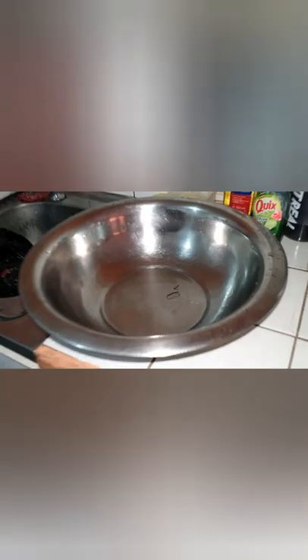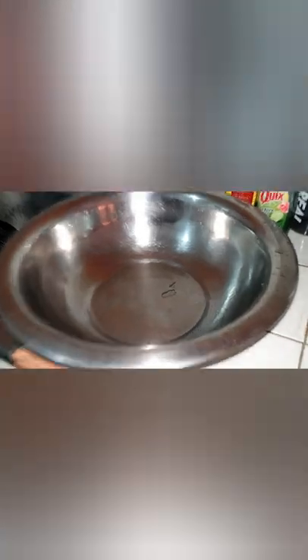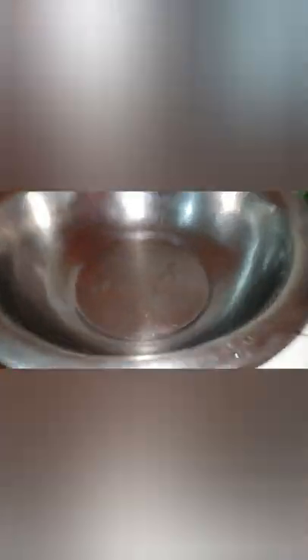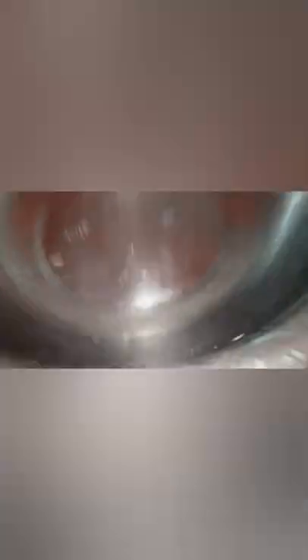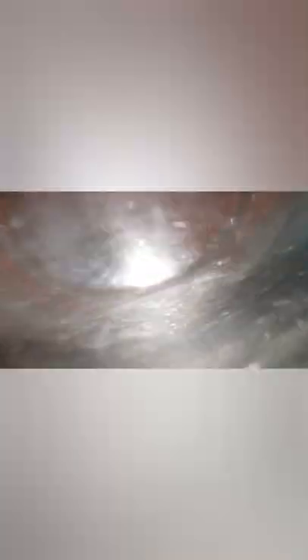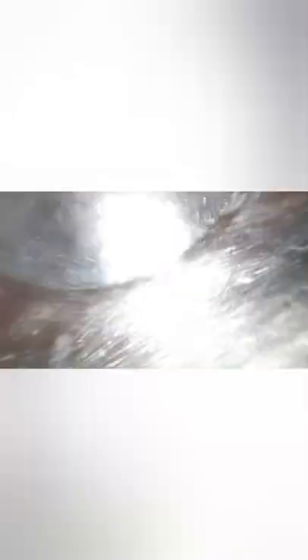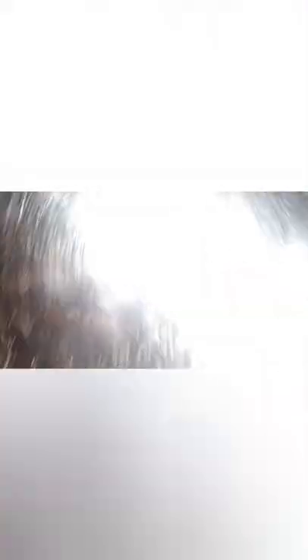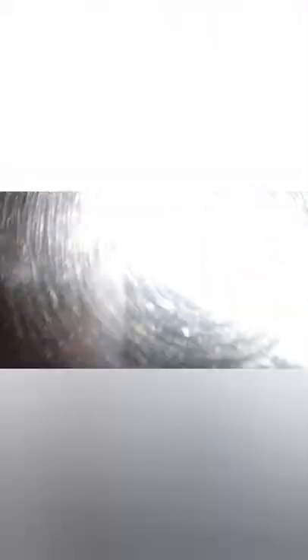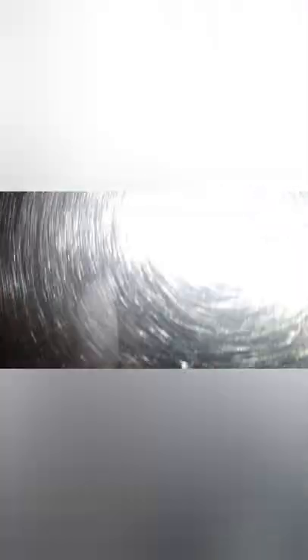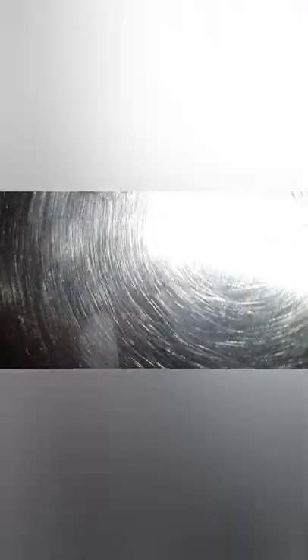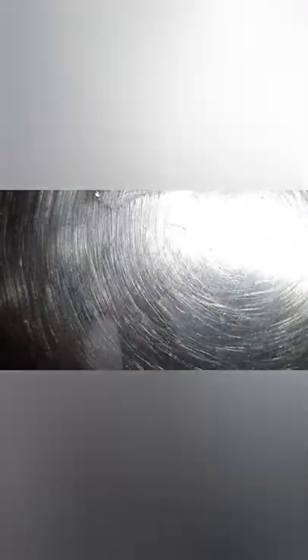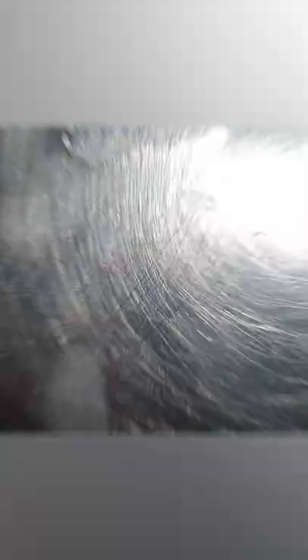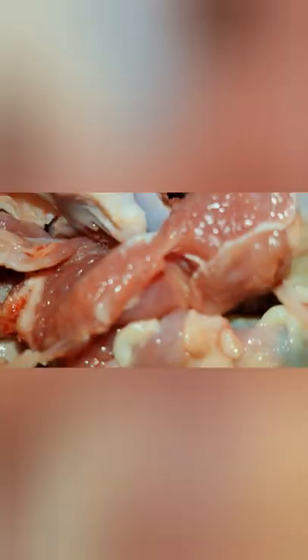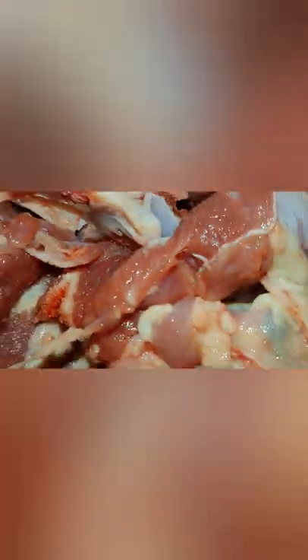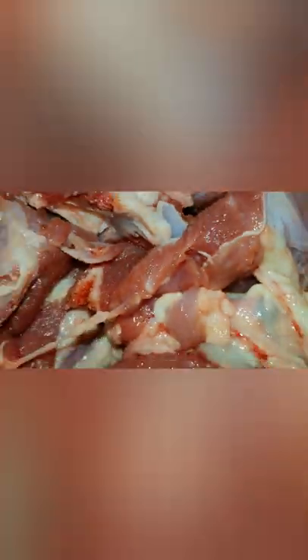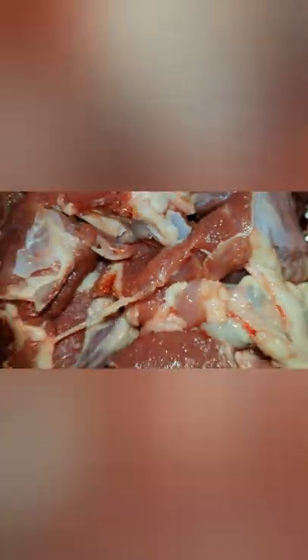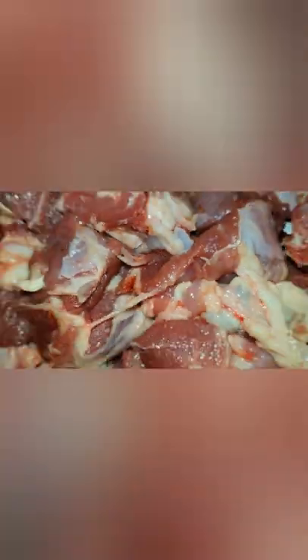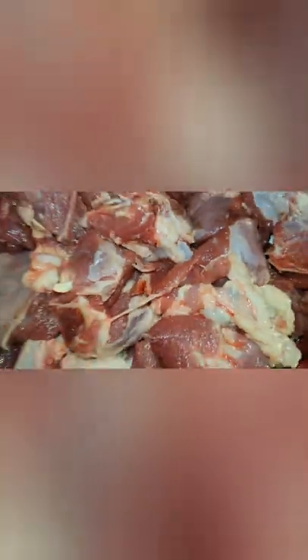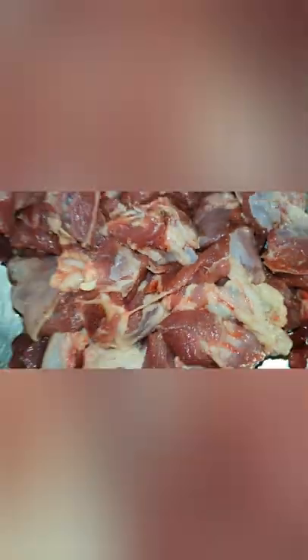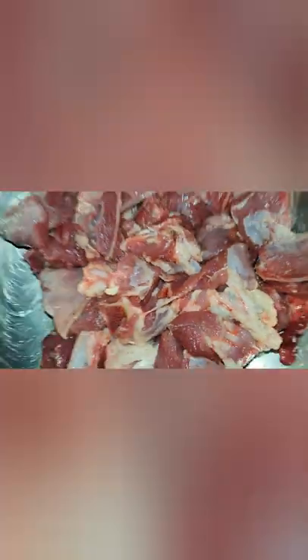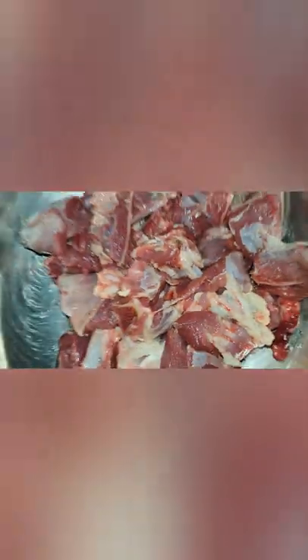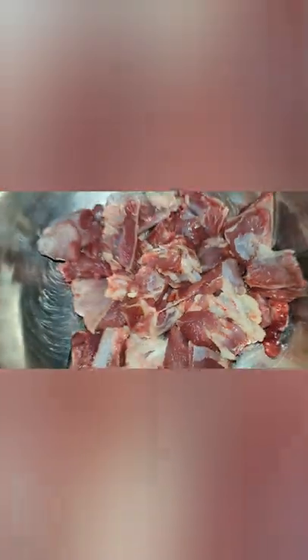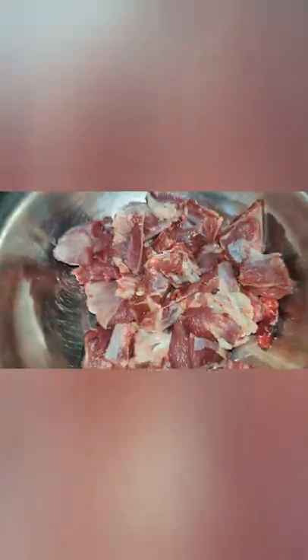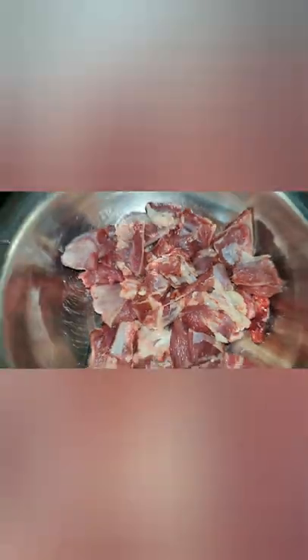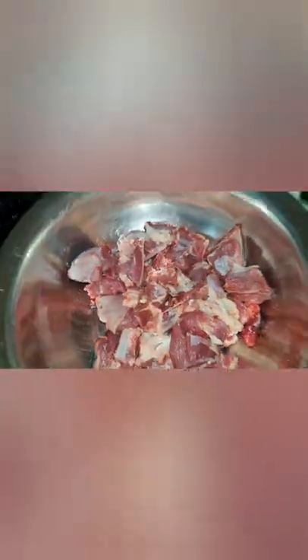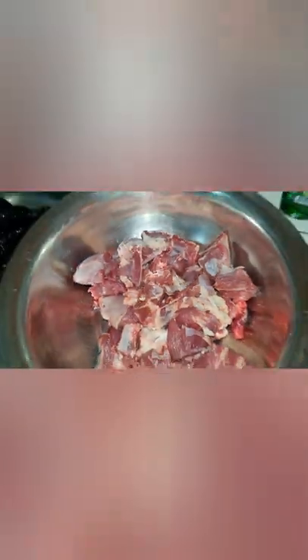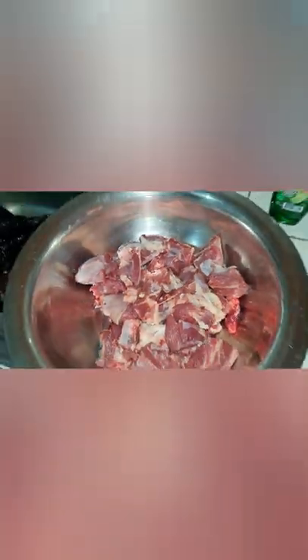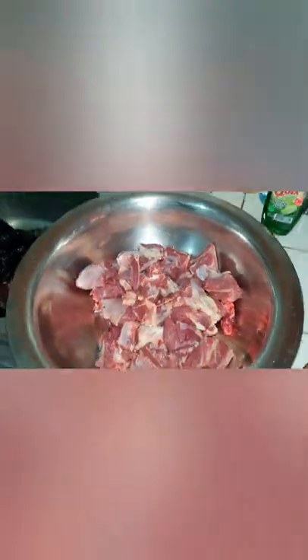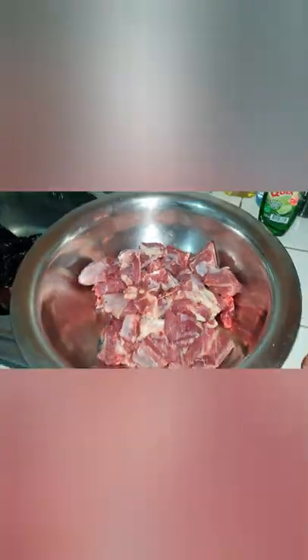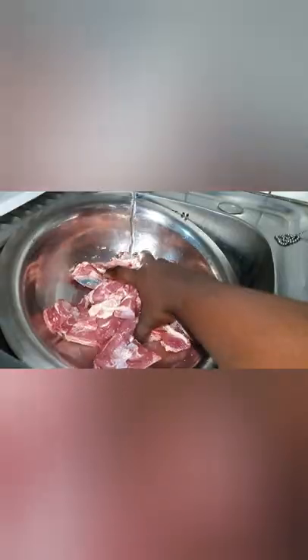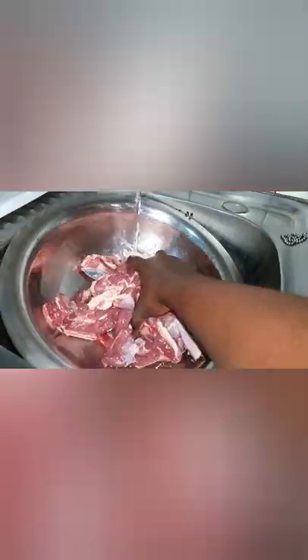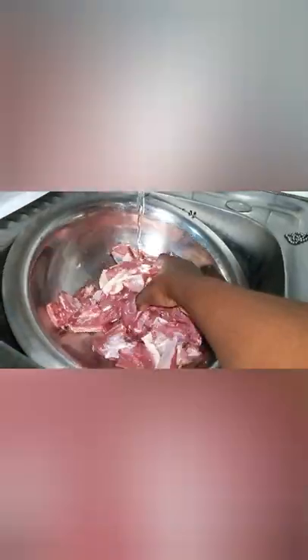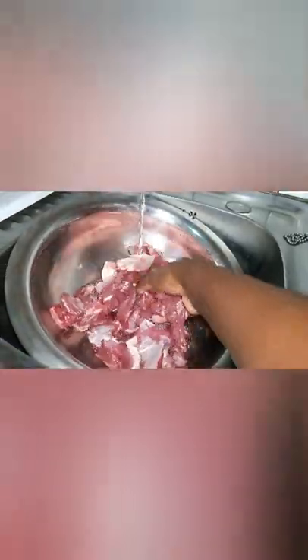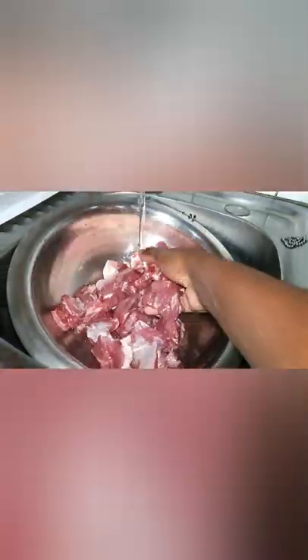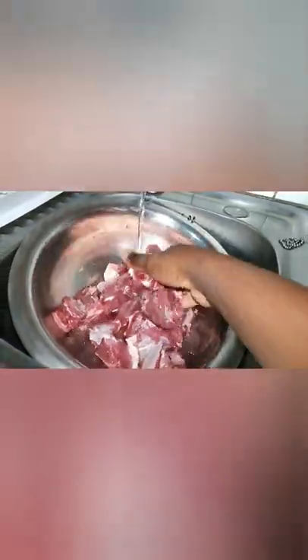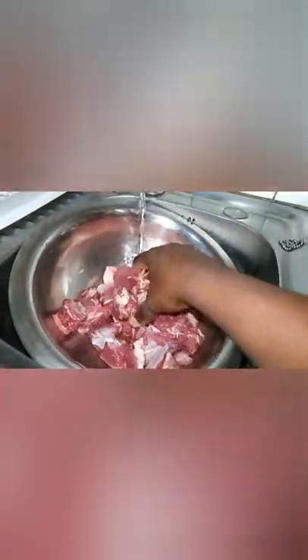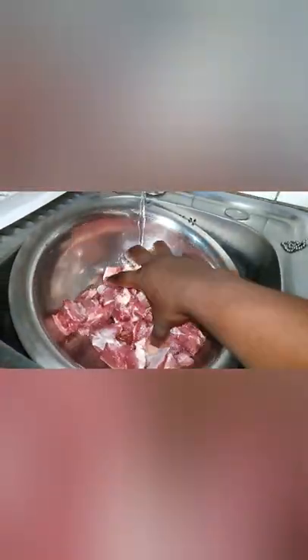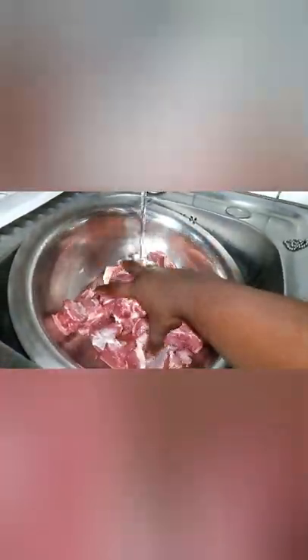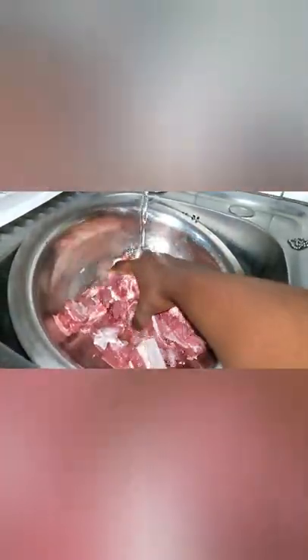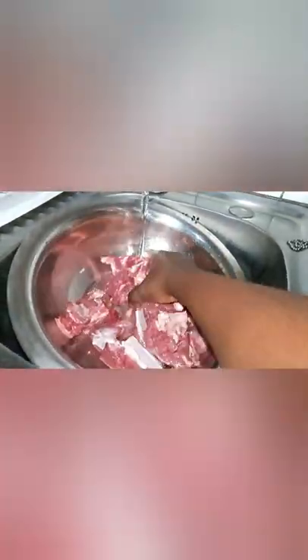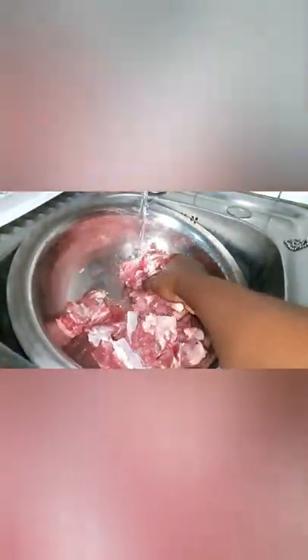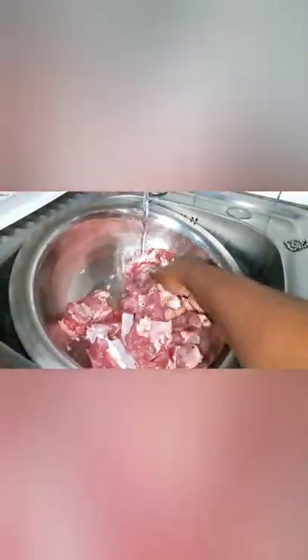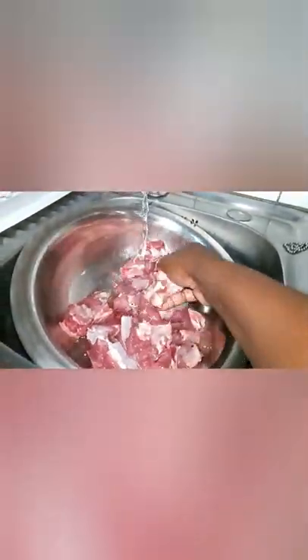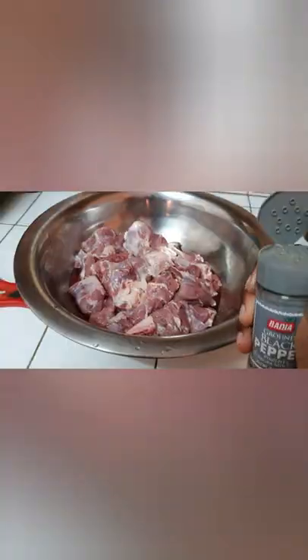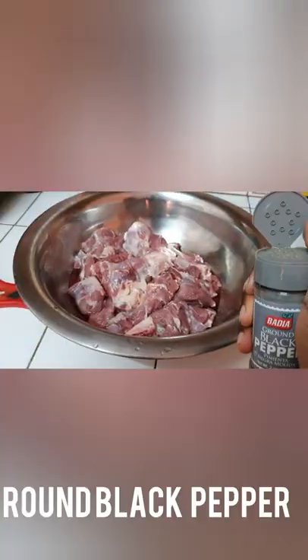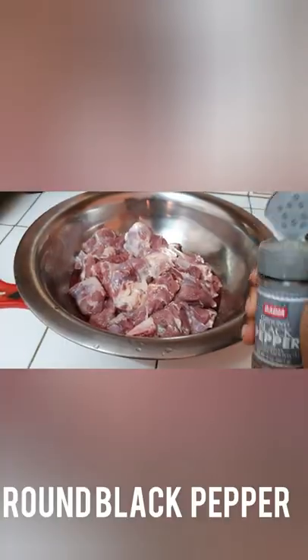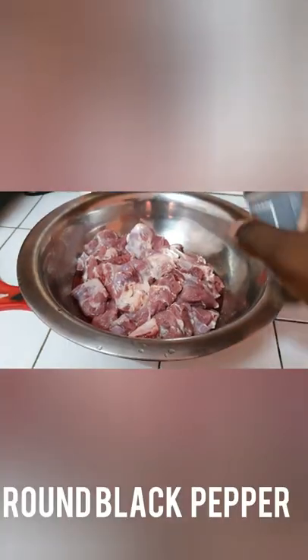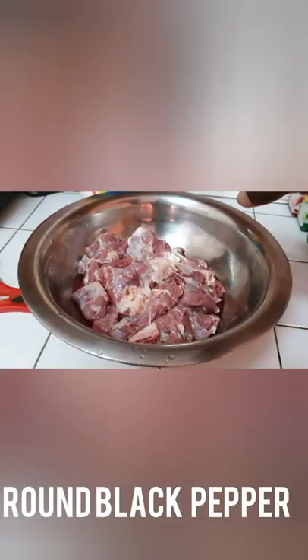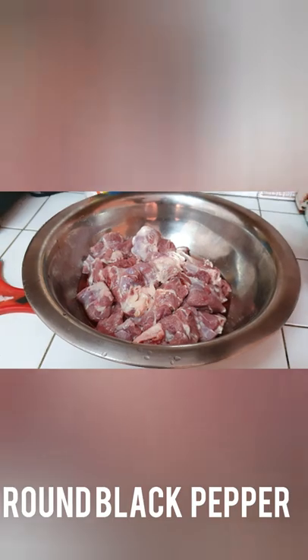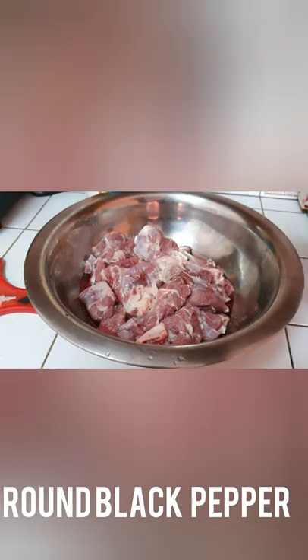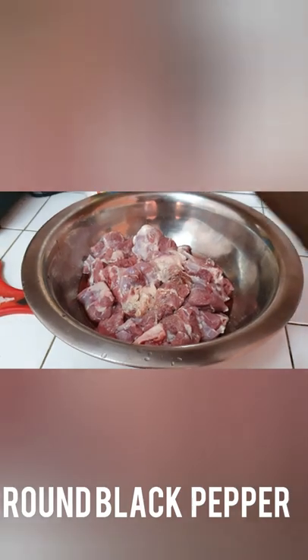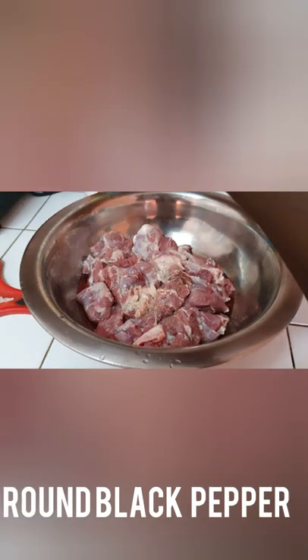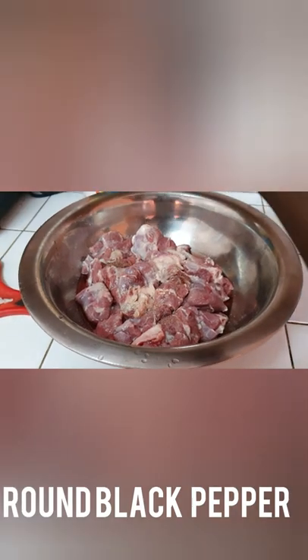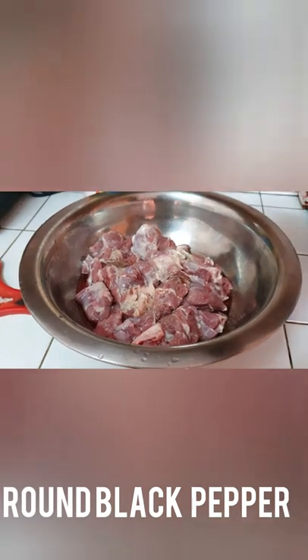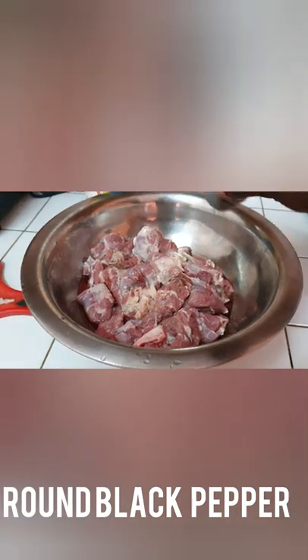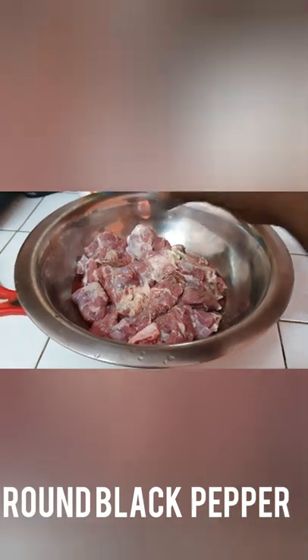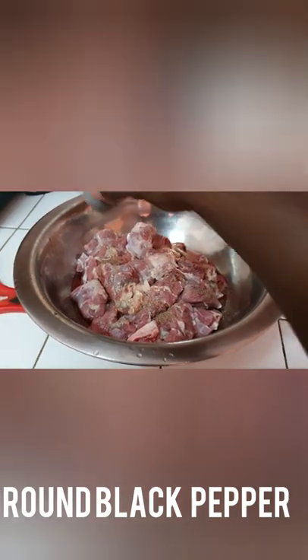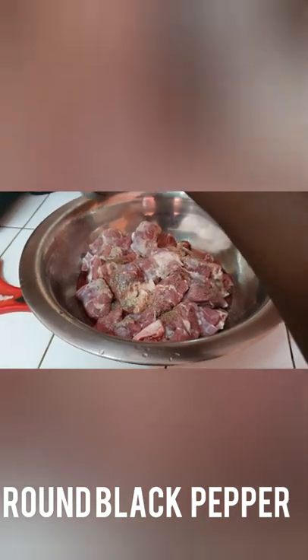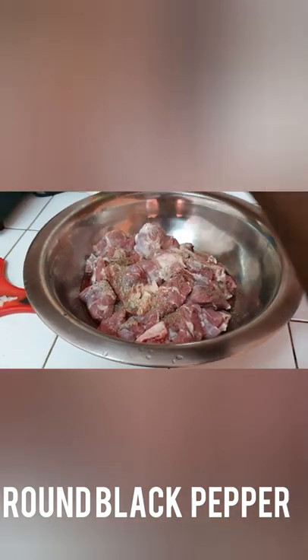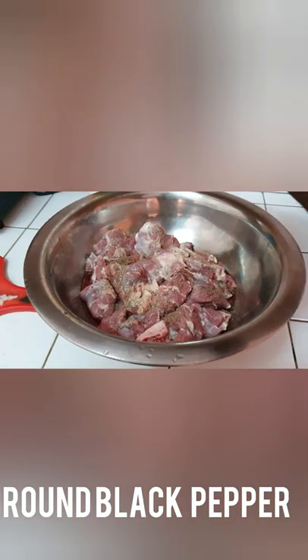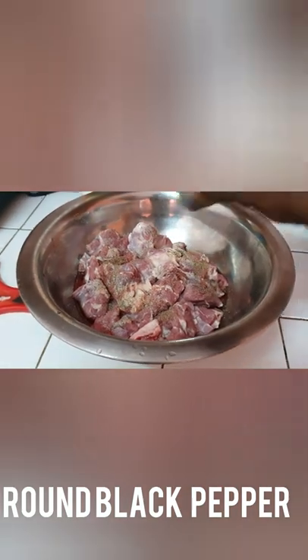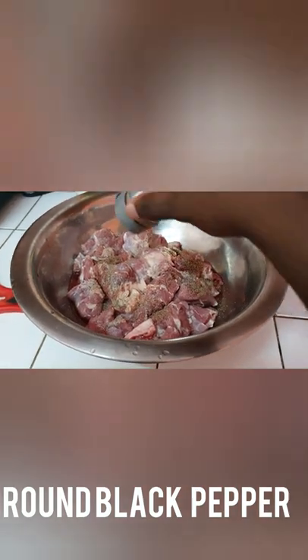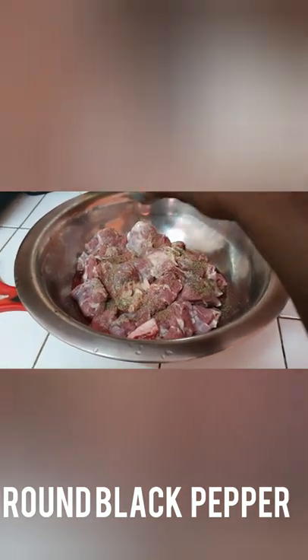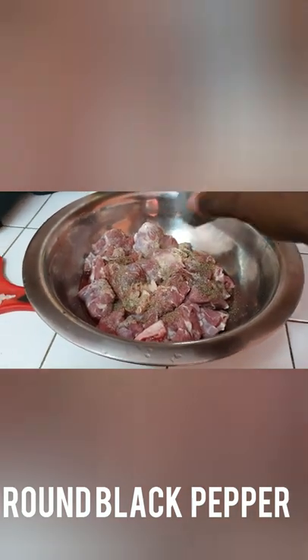I wanted to cook but there was no meat, so I went and picked up some meat. I washed it, then seasoned it with black pepper.